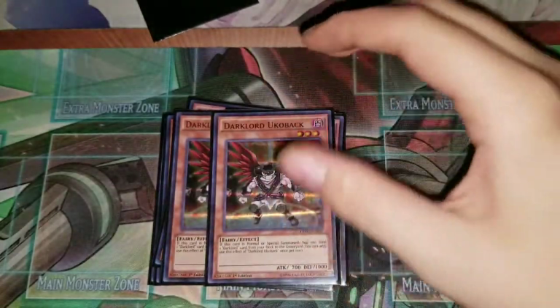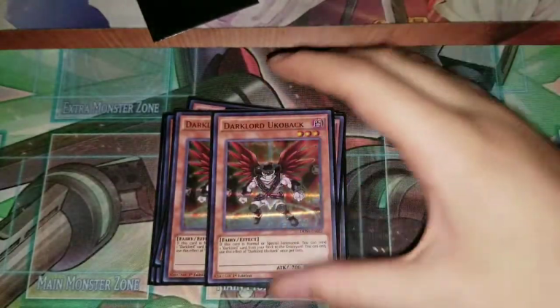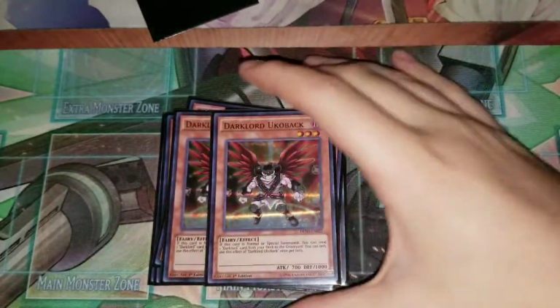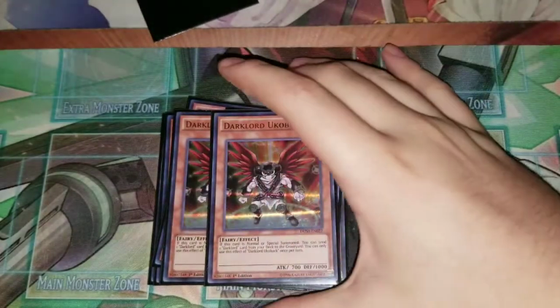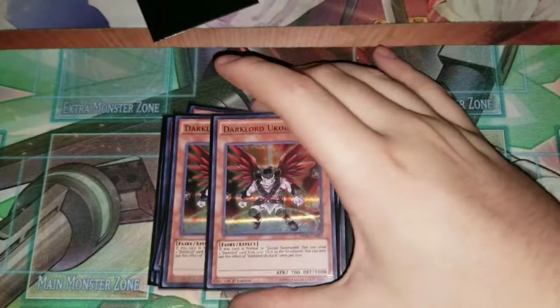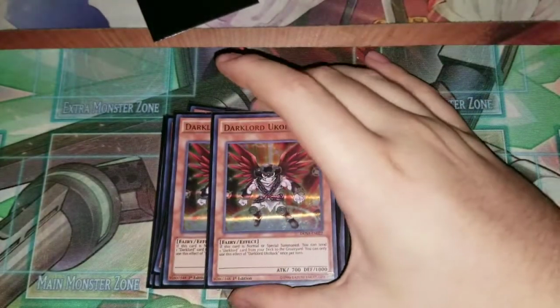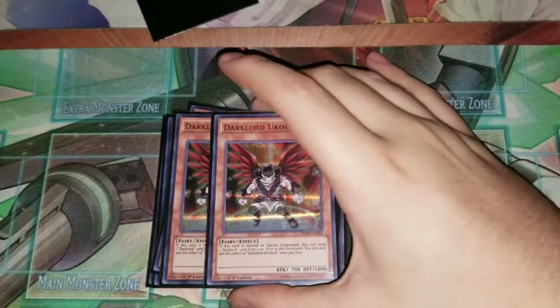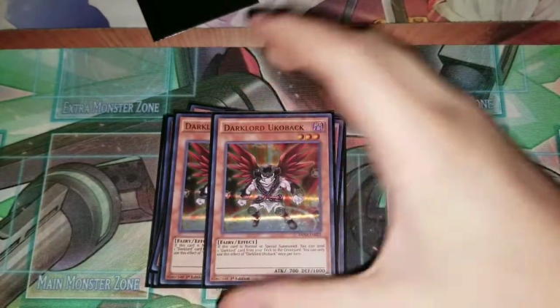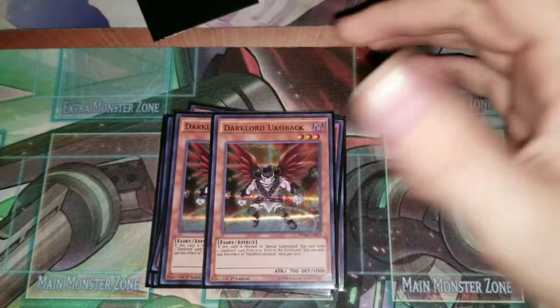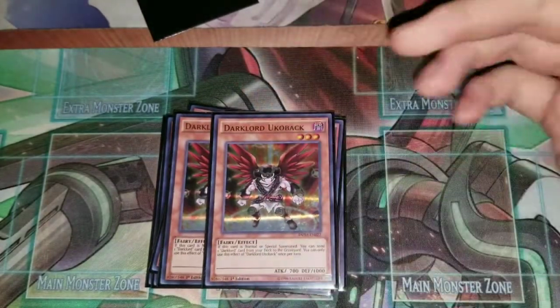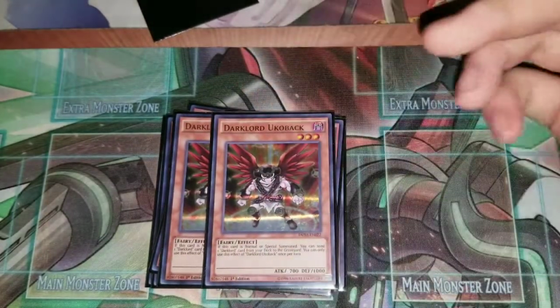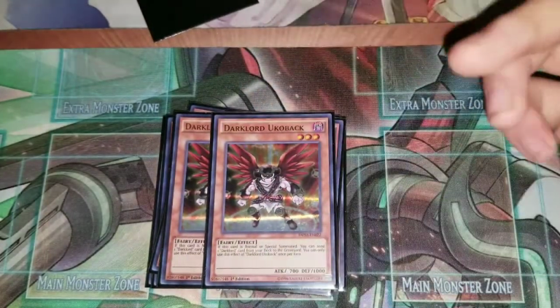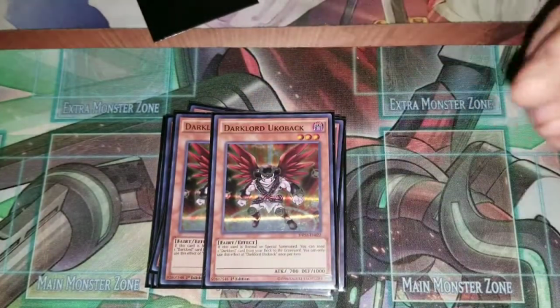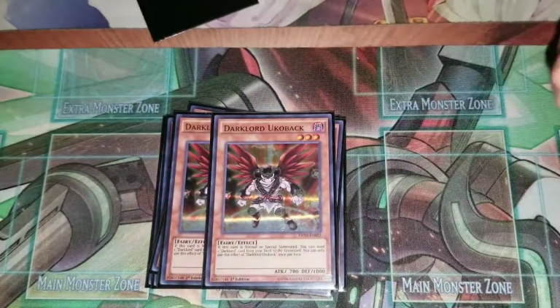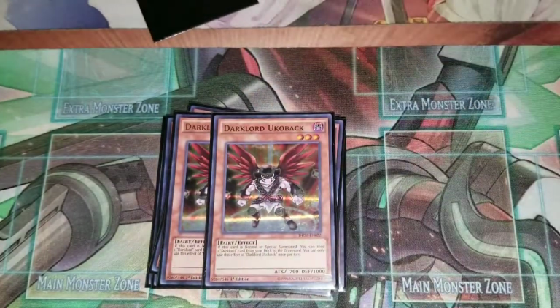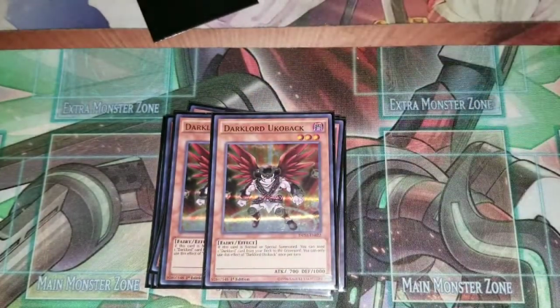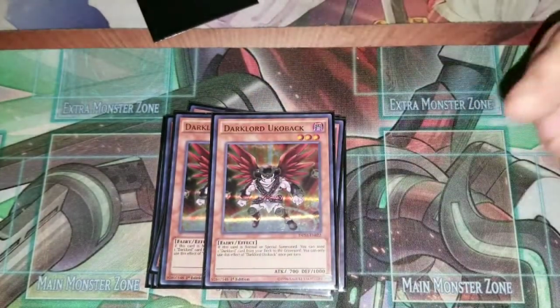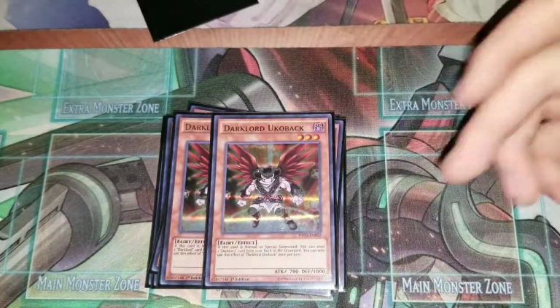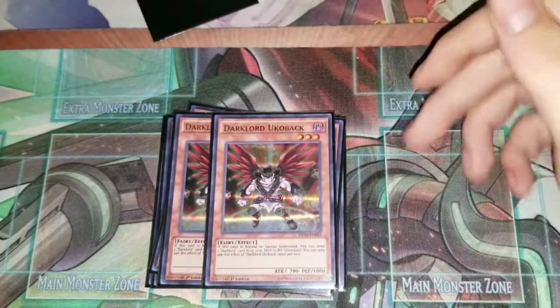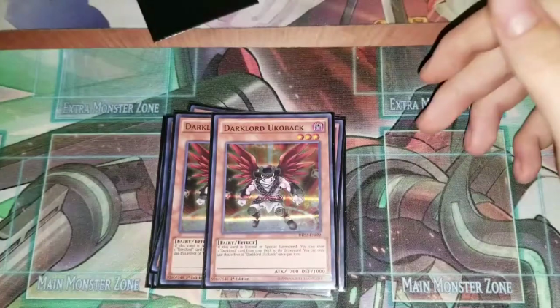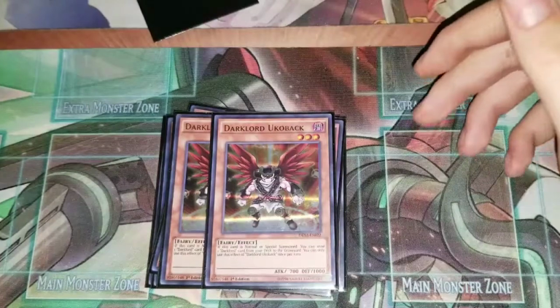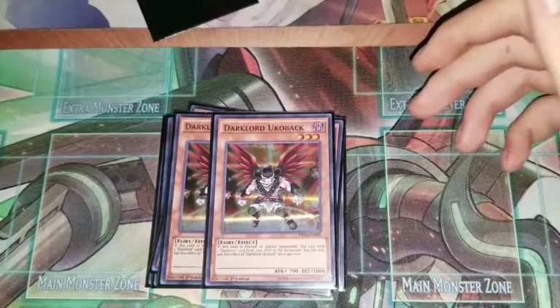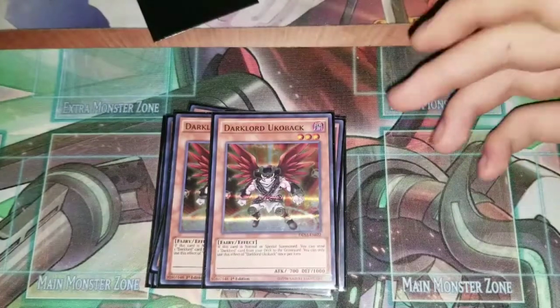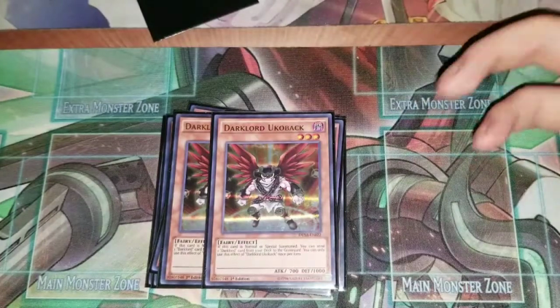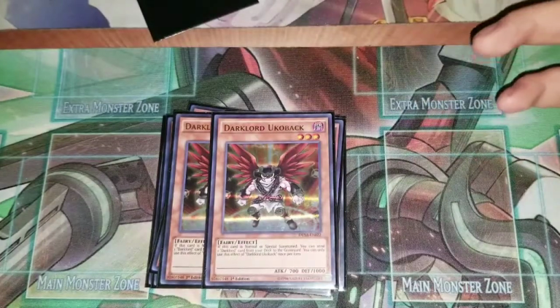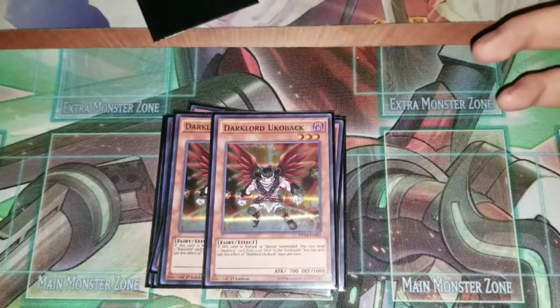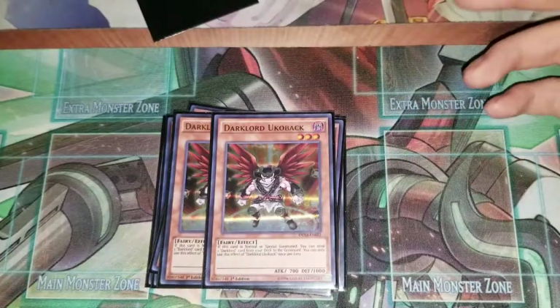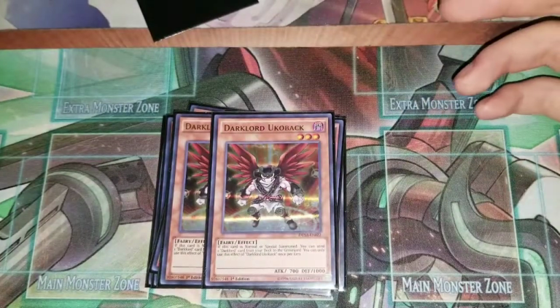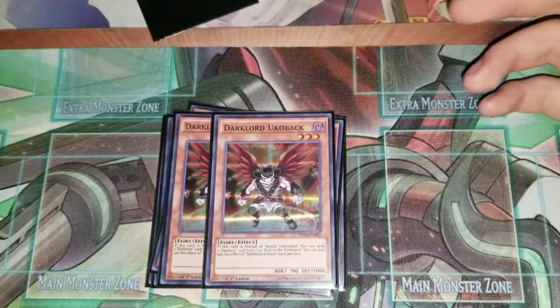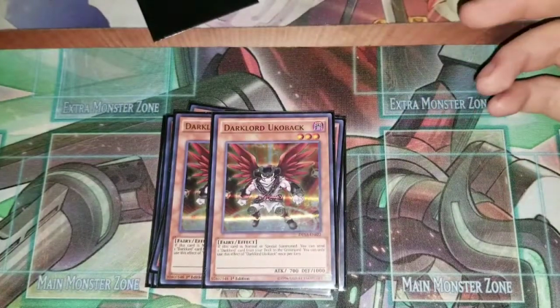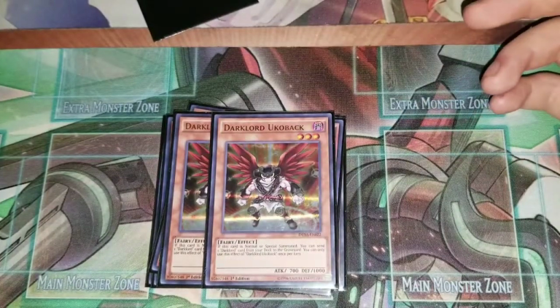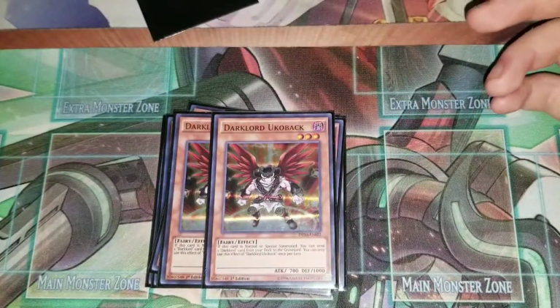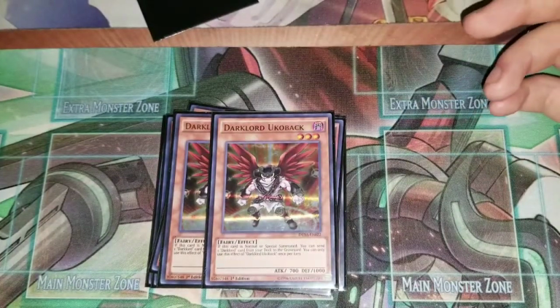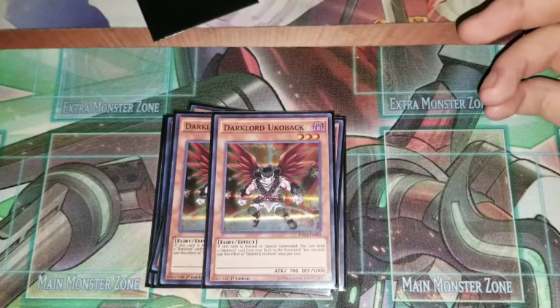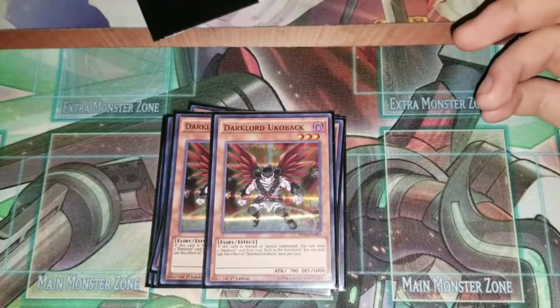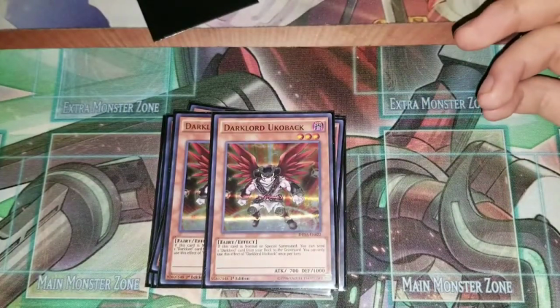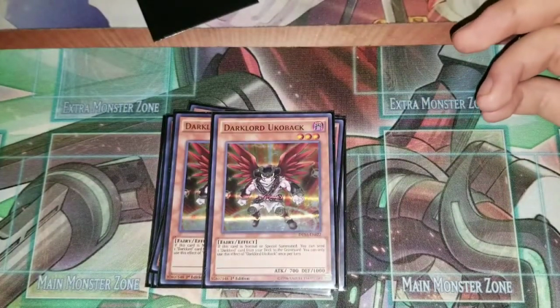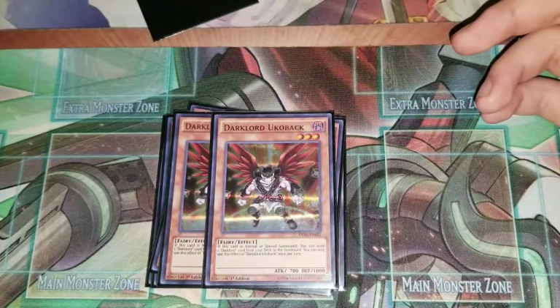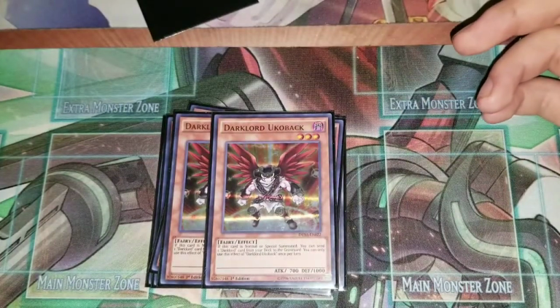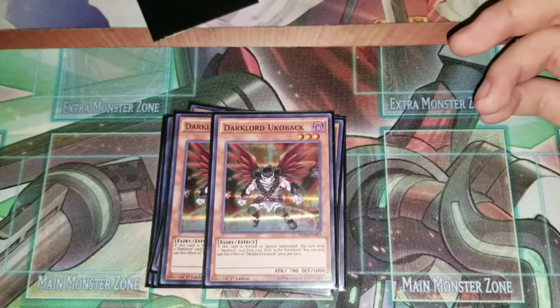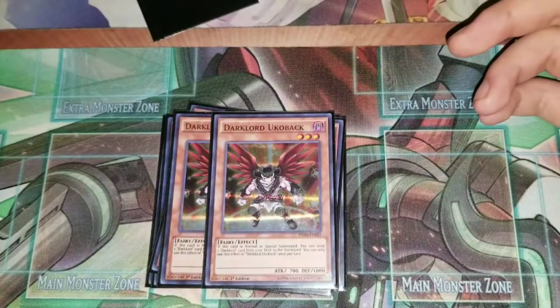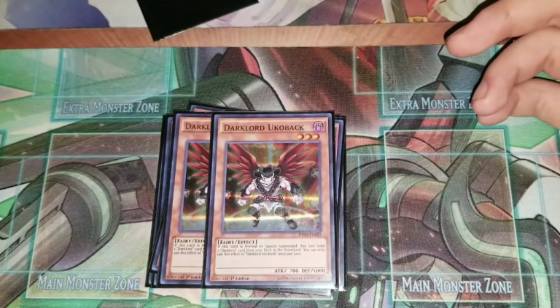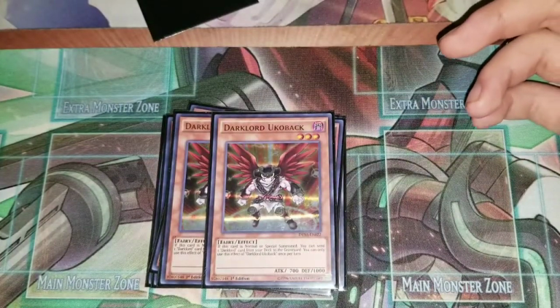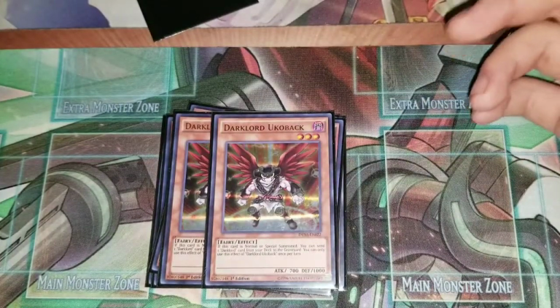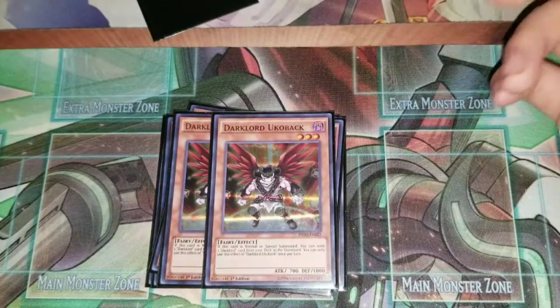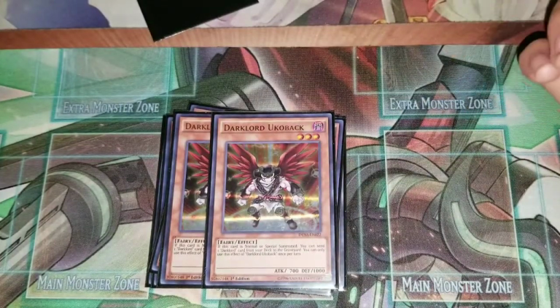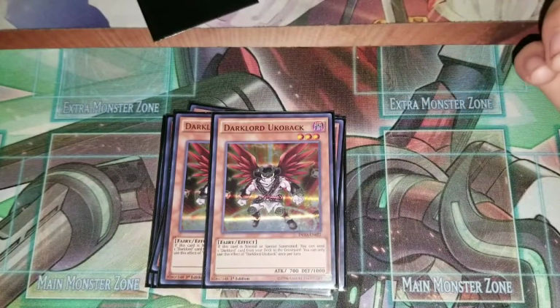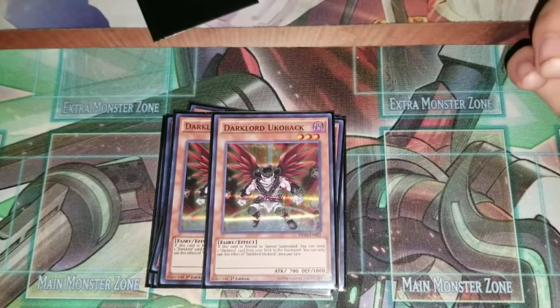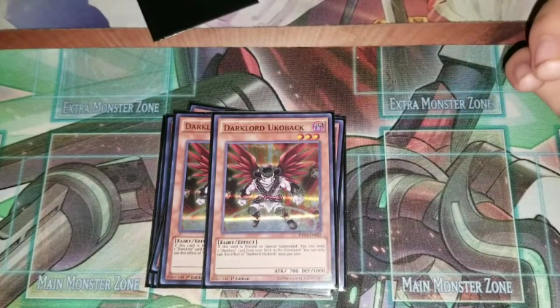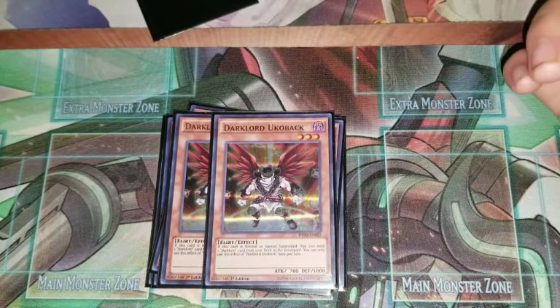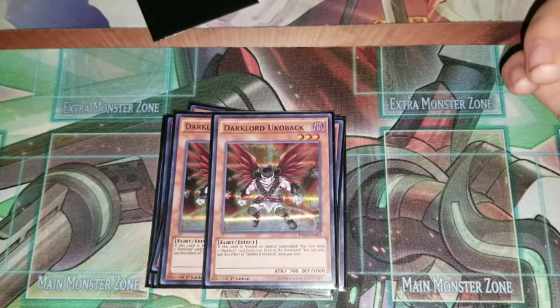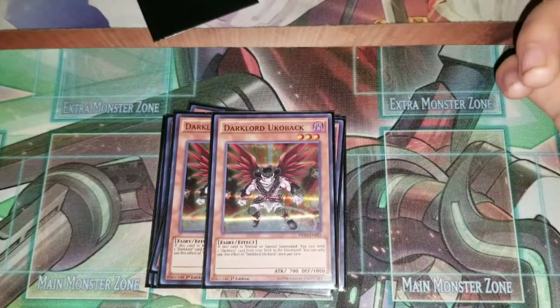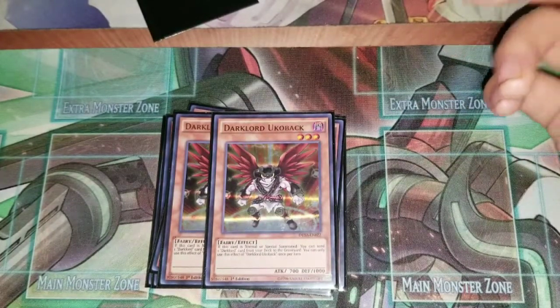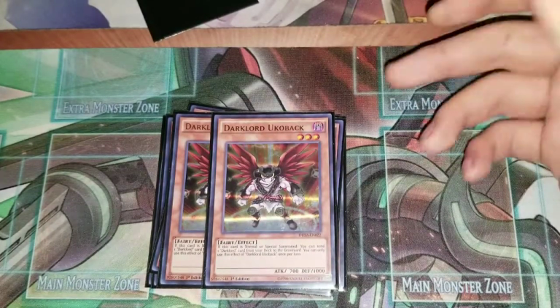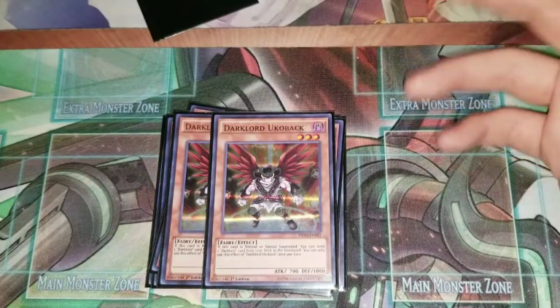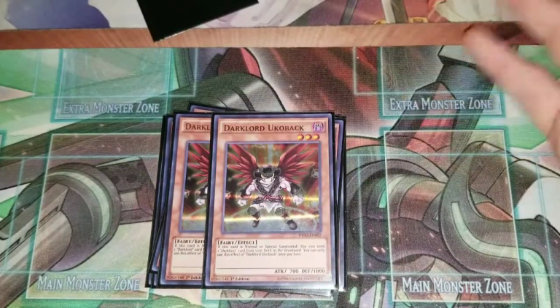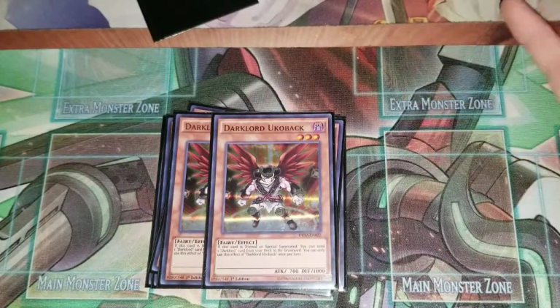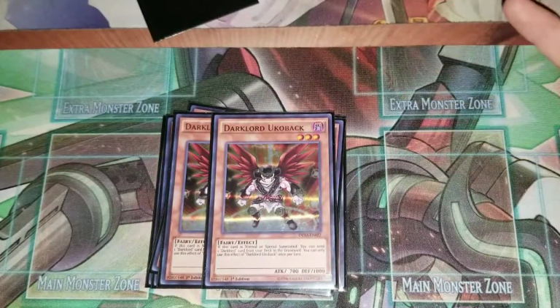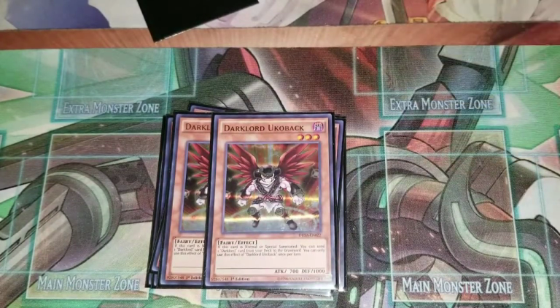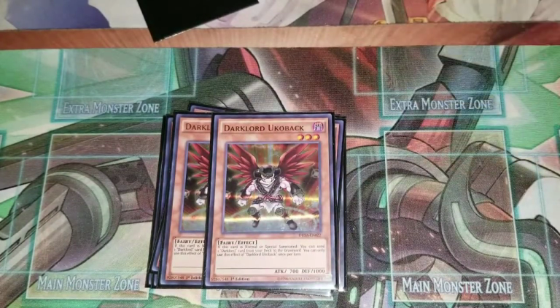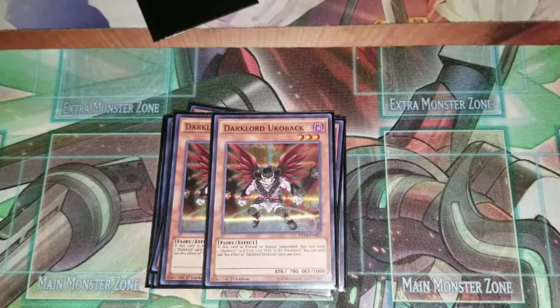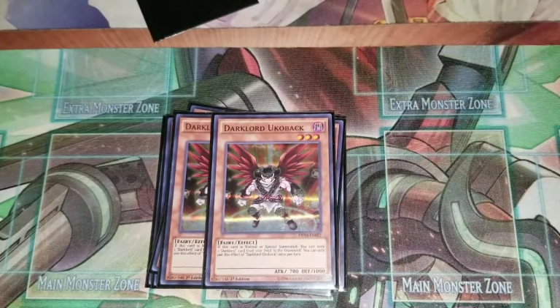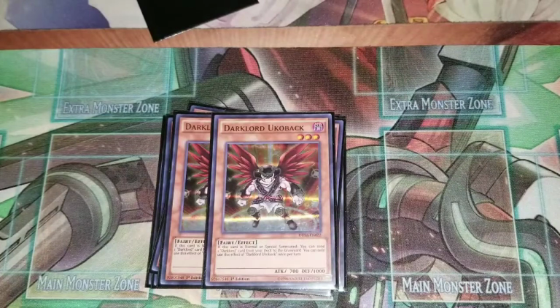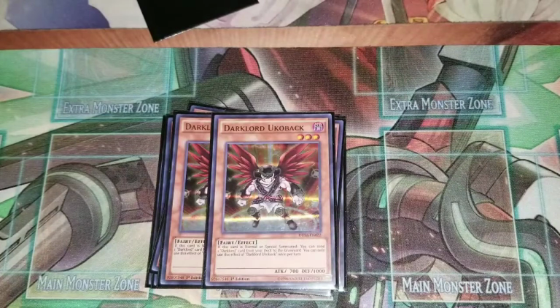Next you run two Dark Lord Ukubak. When it's normal summoned you can send a Dark Lord card from your deck to the graveyard, so it's basically a Foolish Burial and it's just overall really good.